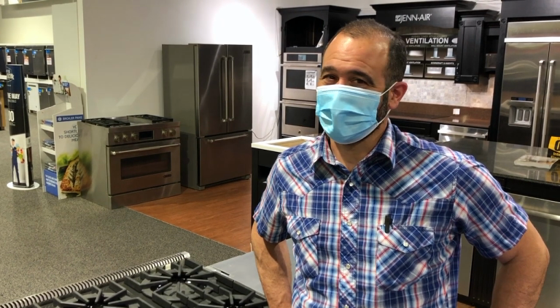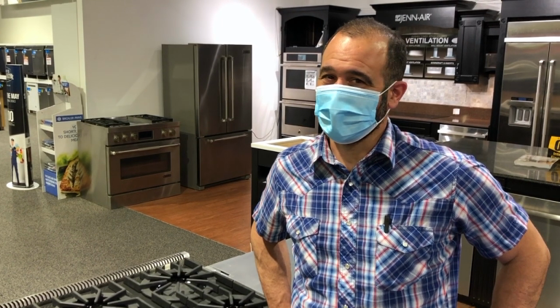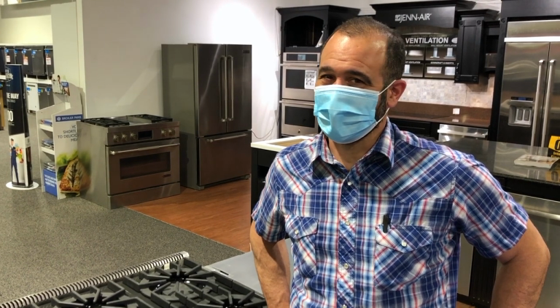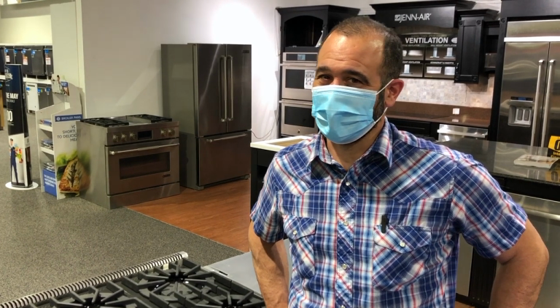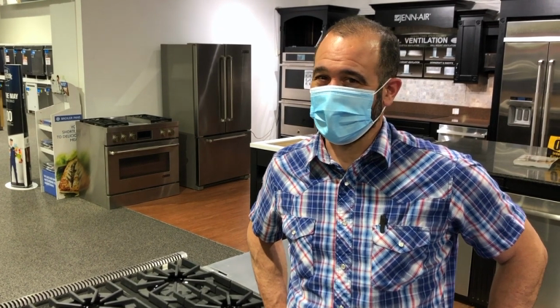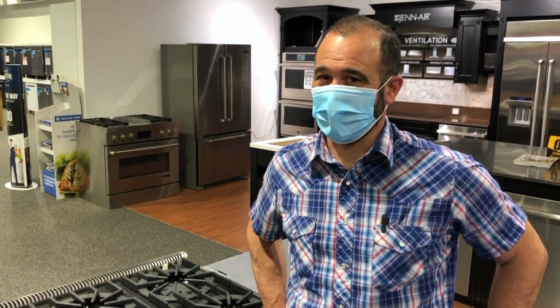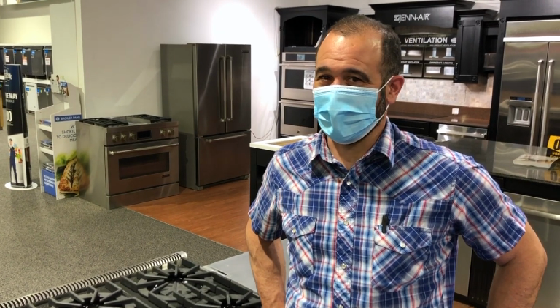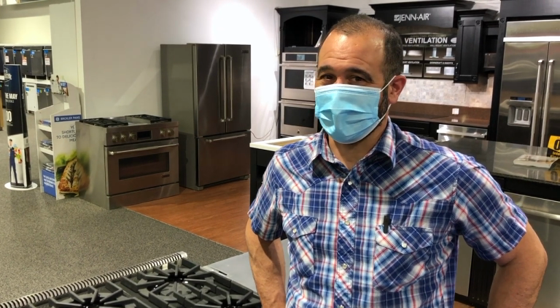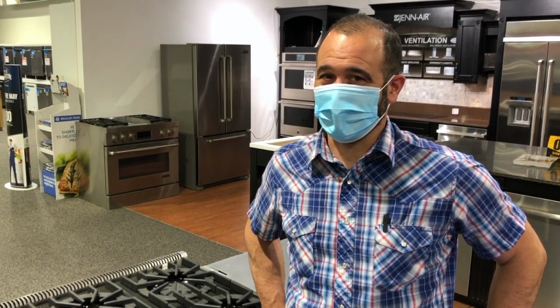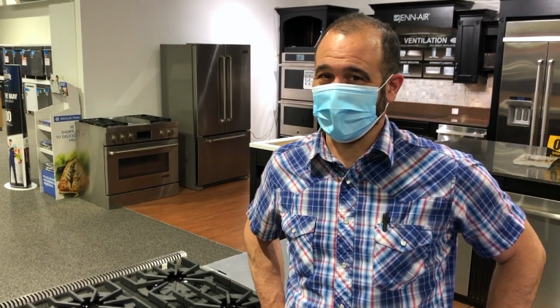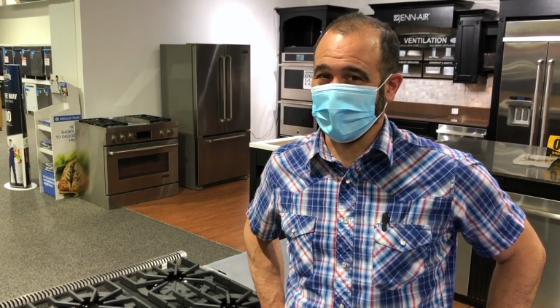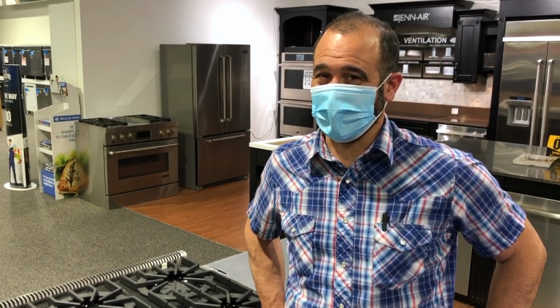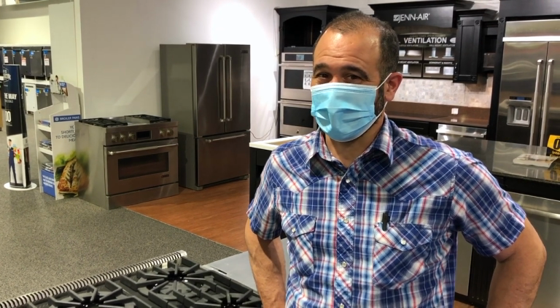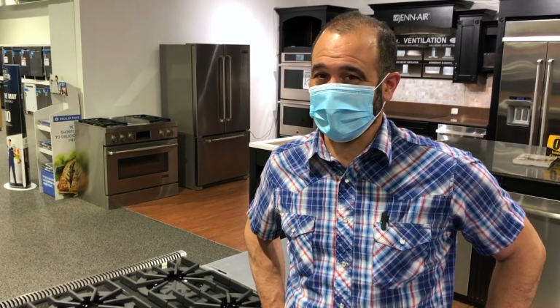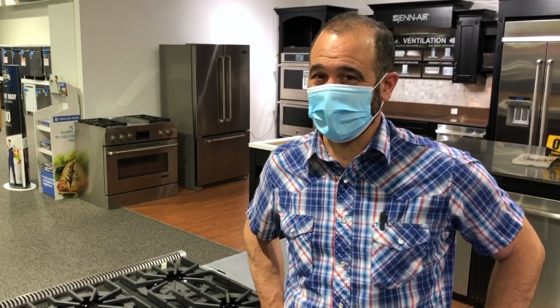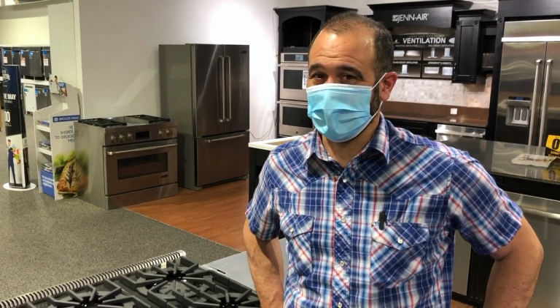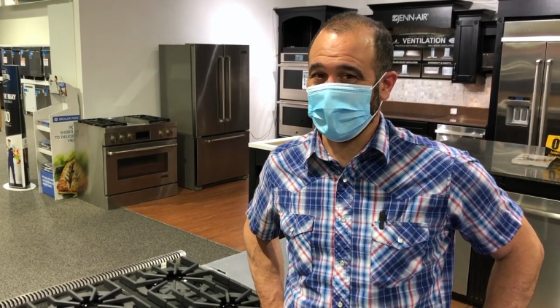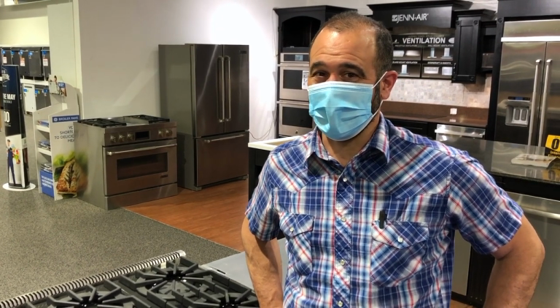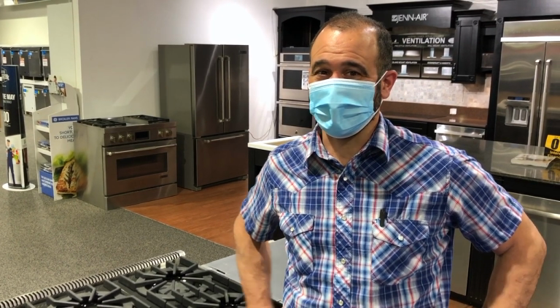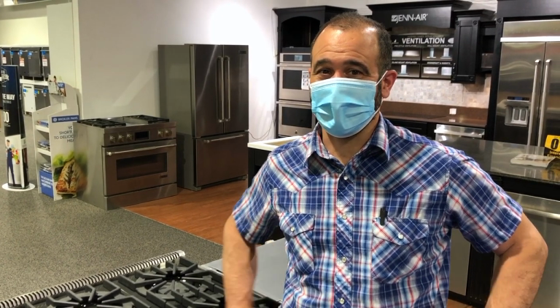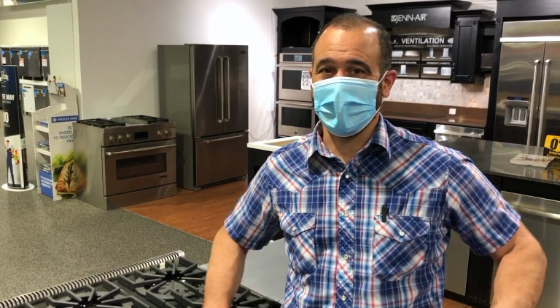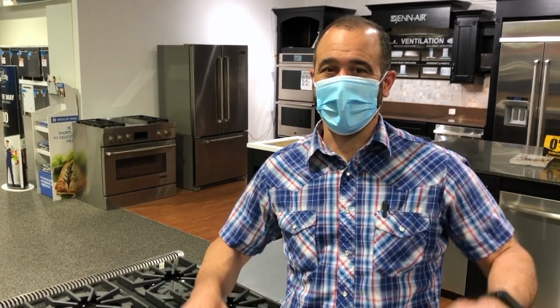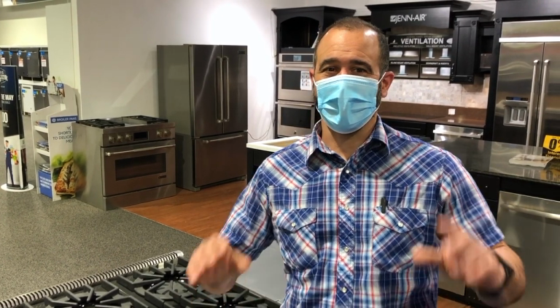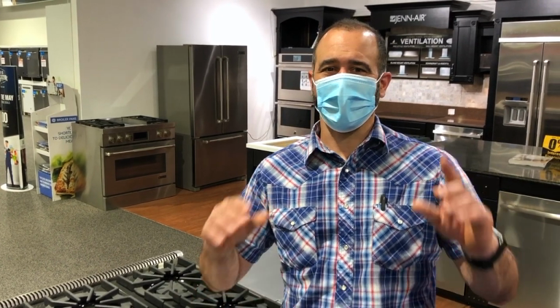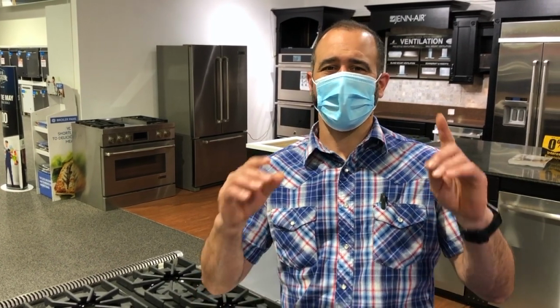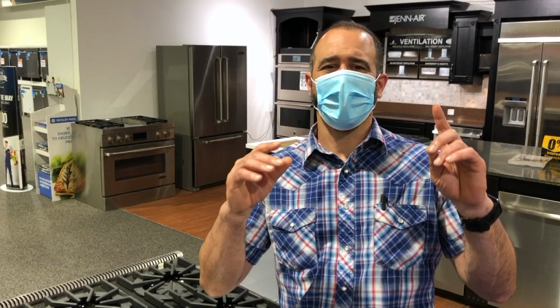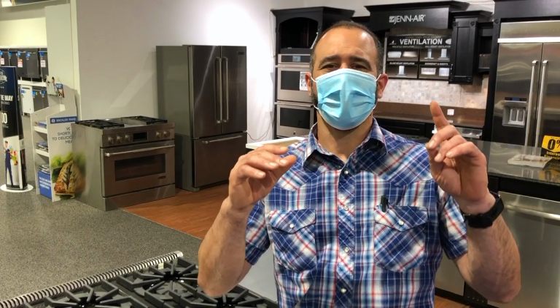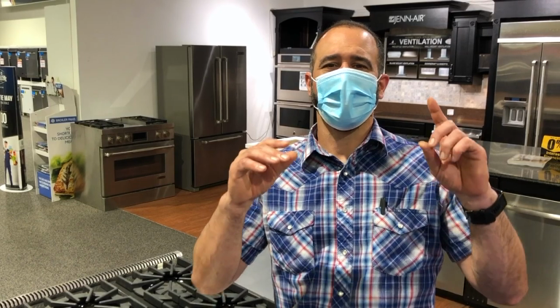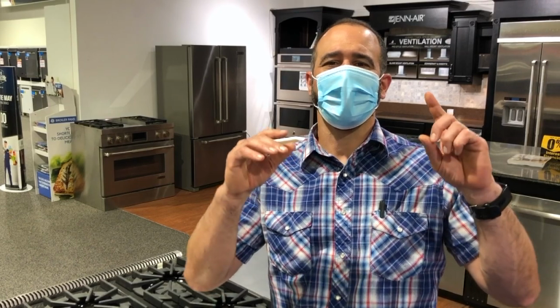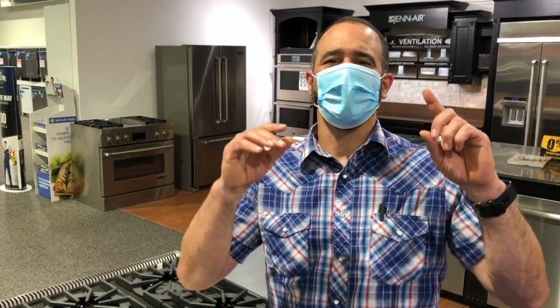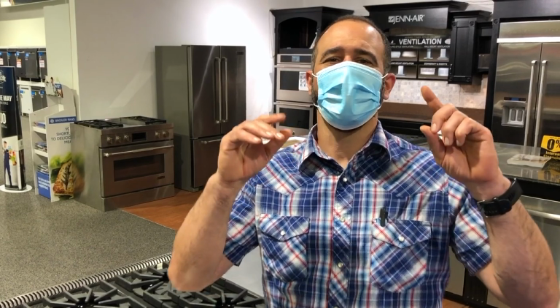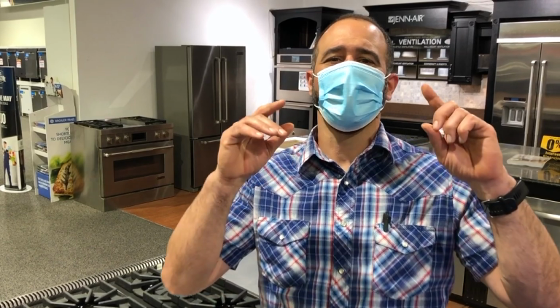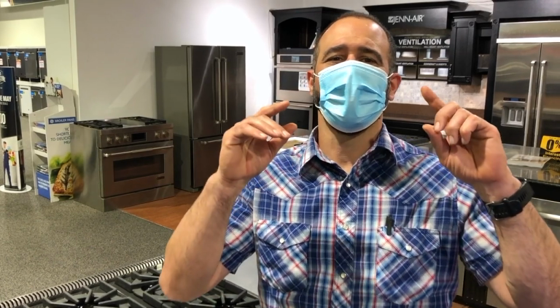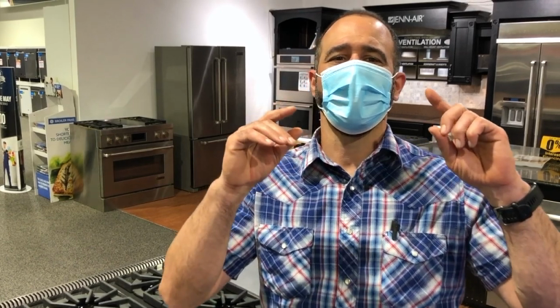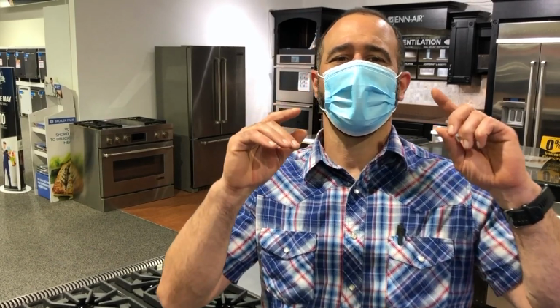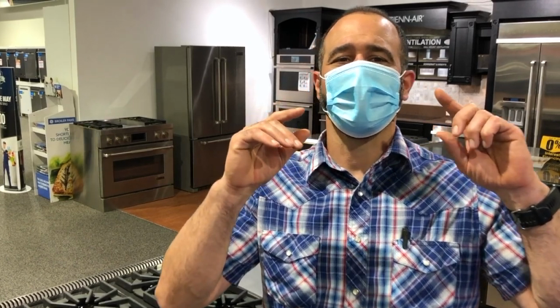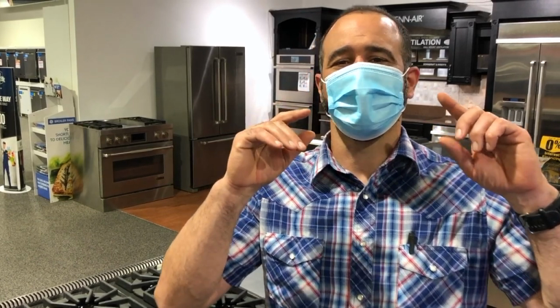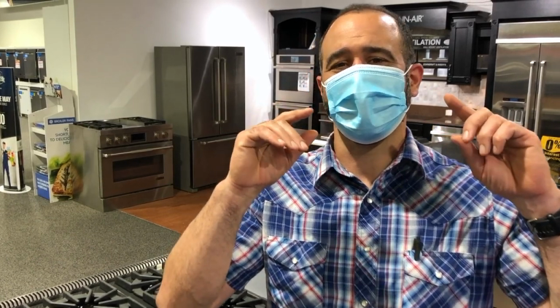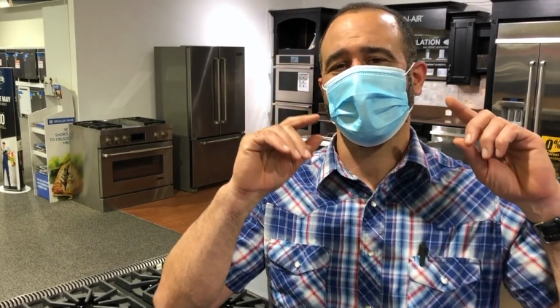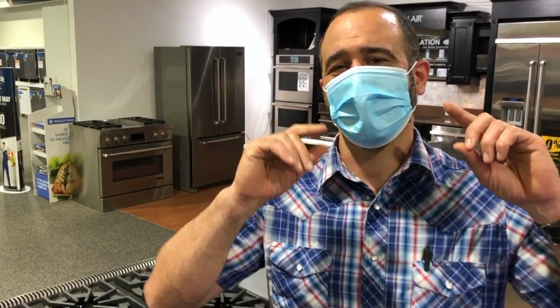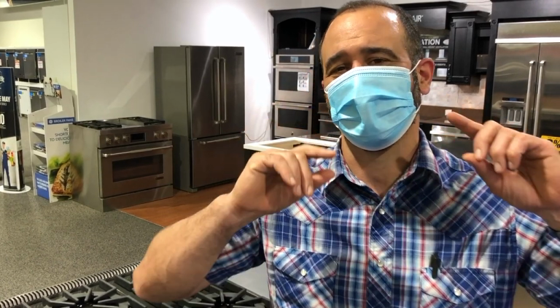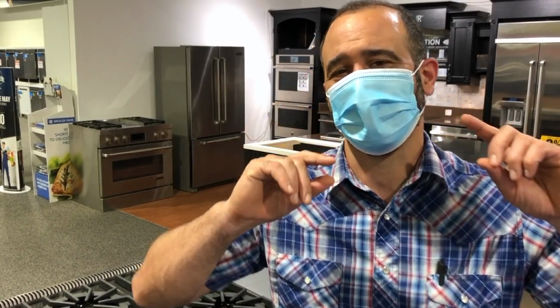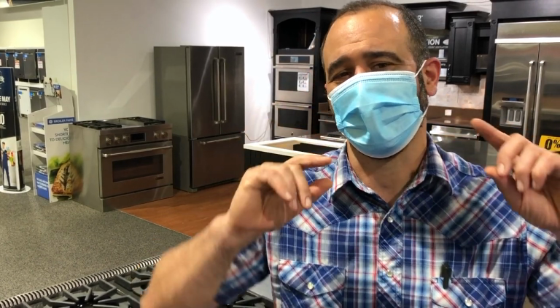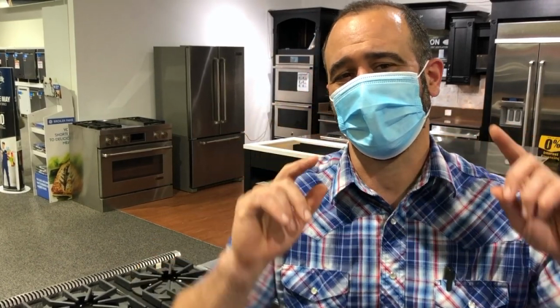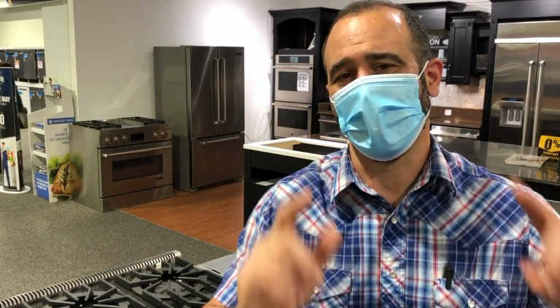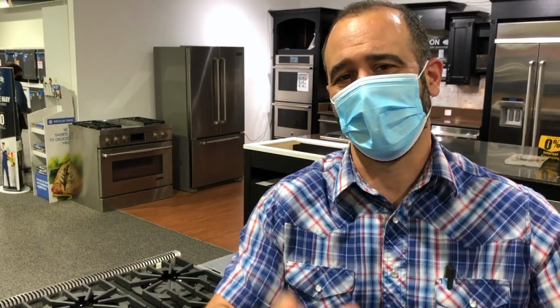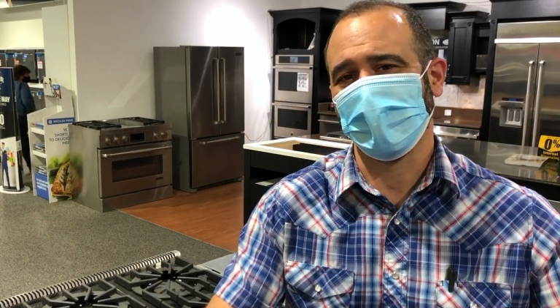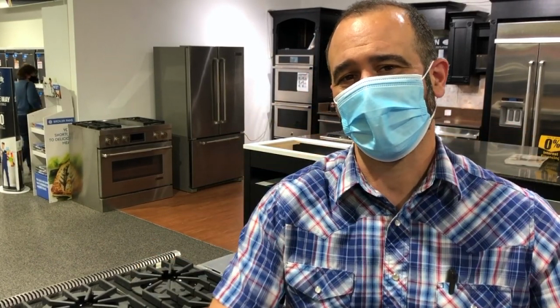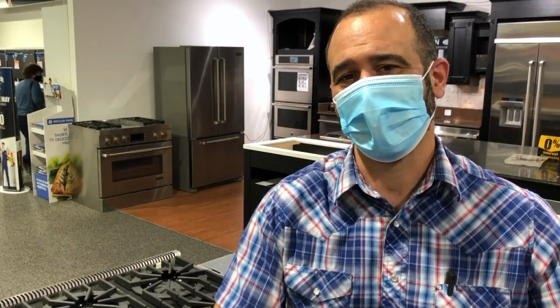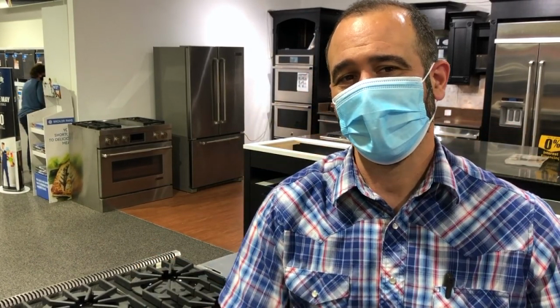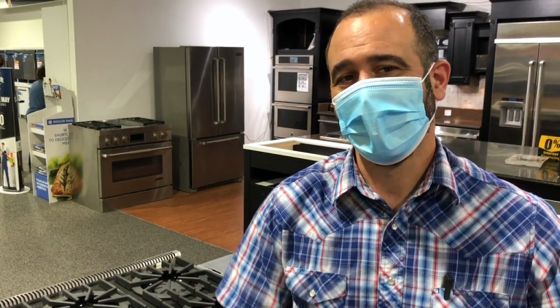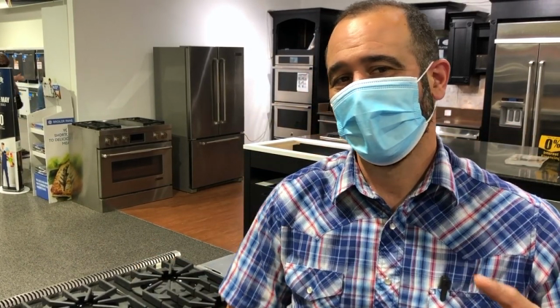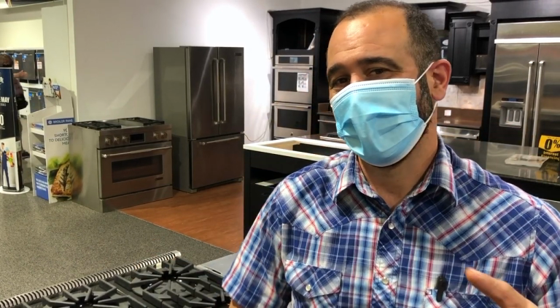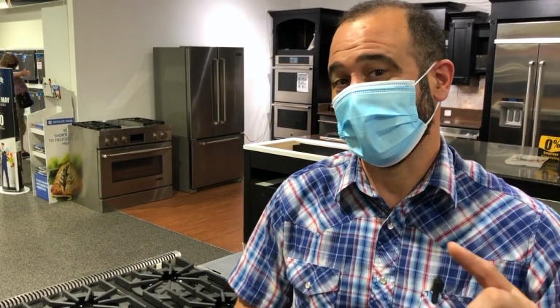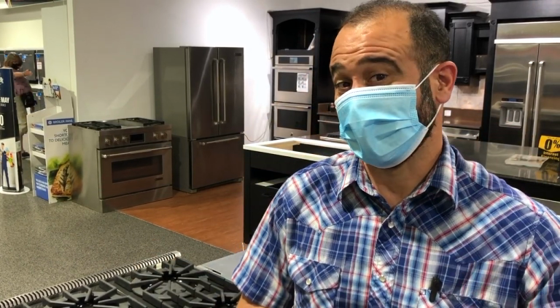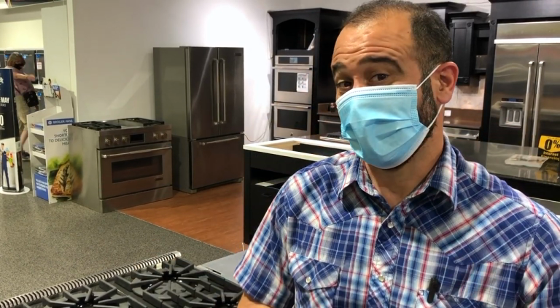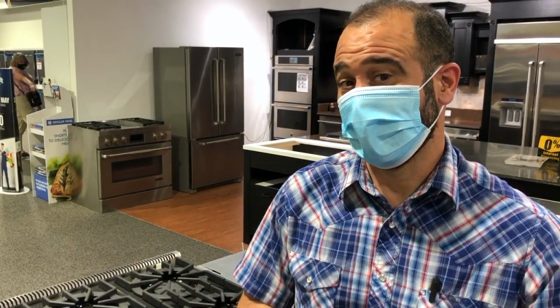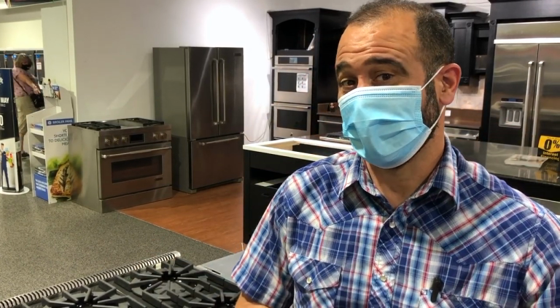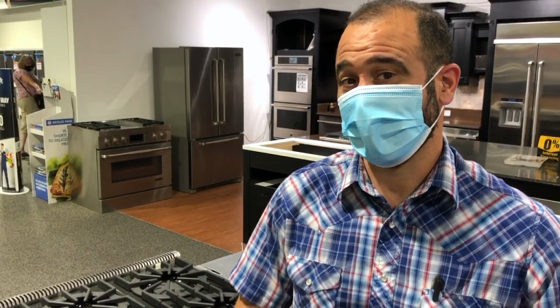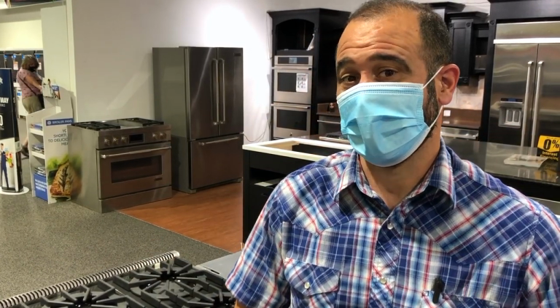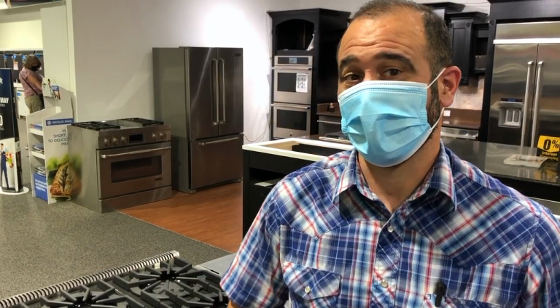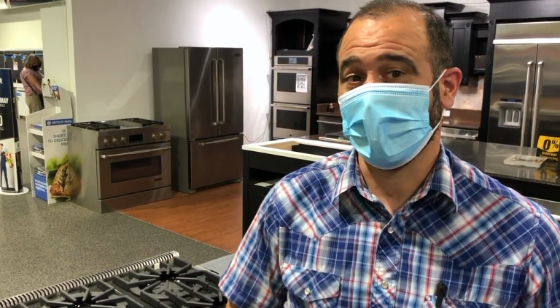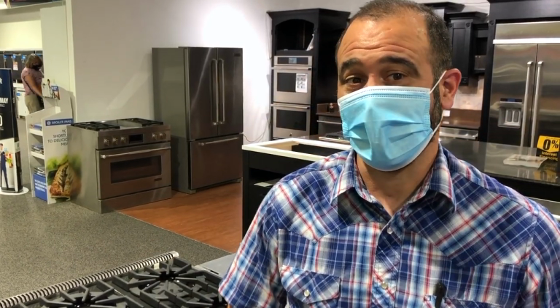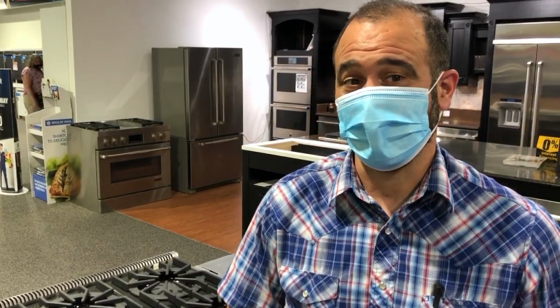Hi everyone, Chef Mark here with Appliance Factory and Mattress Kingdom. Today I'm coming at you with the difference between an open burner and a closed burner on a range.